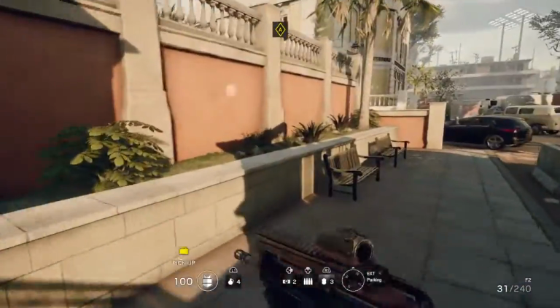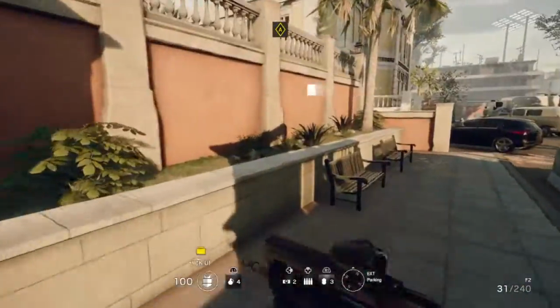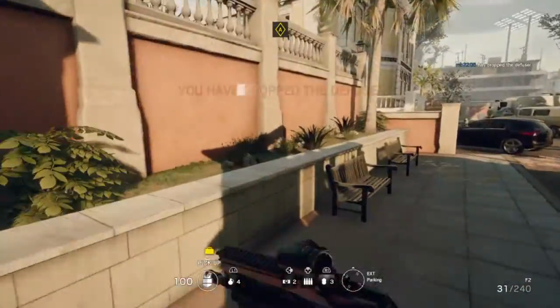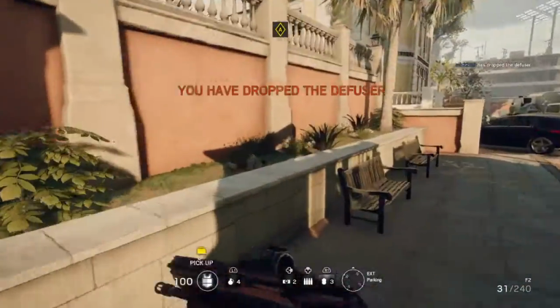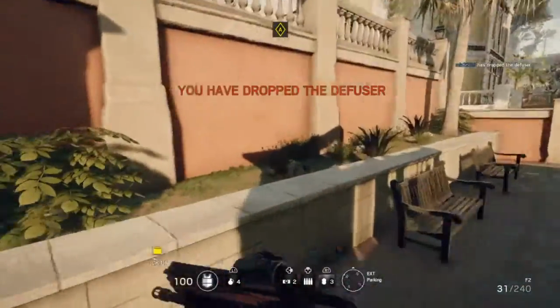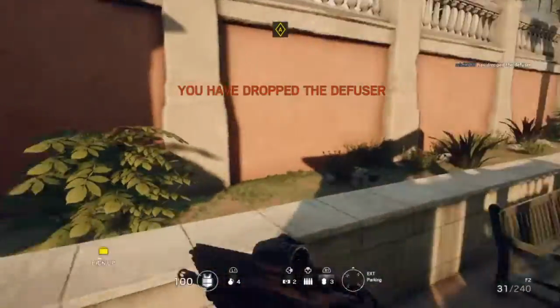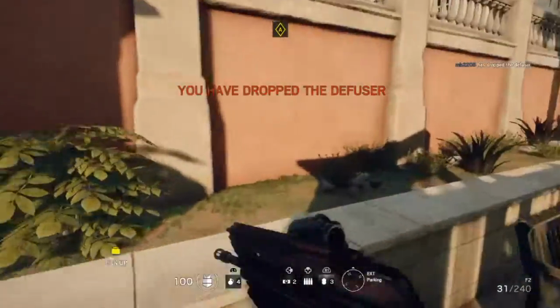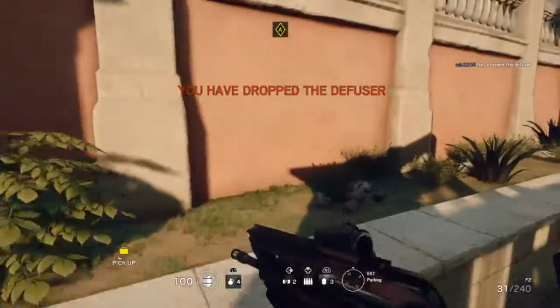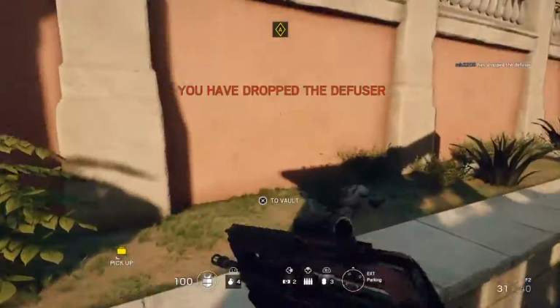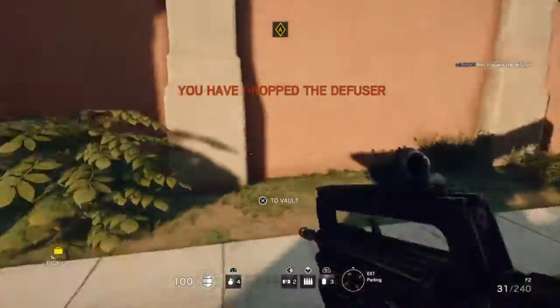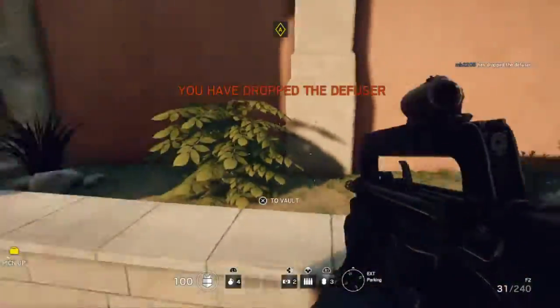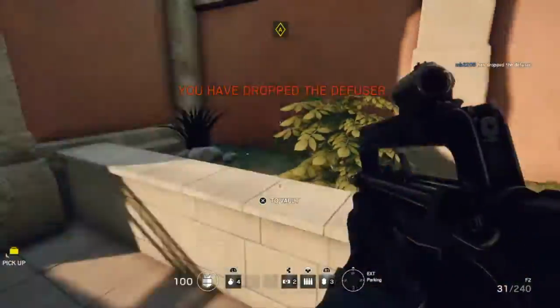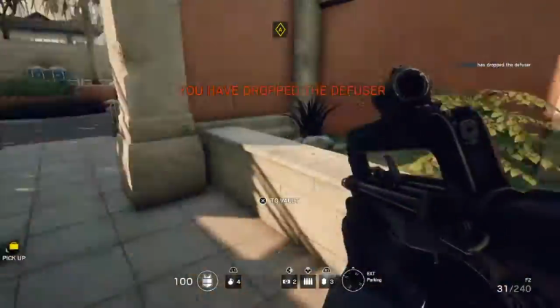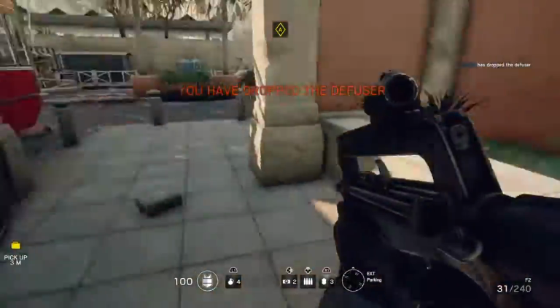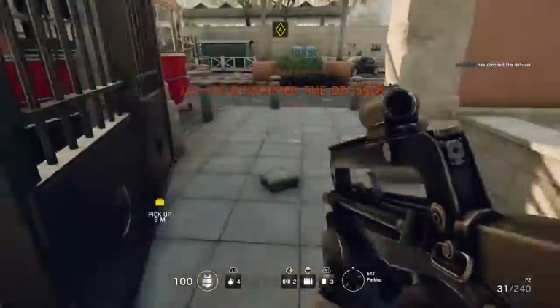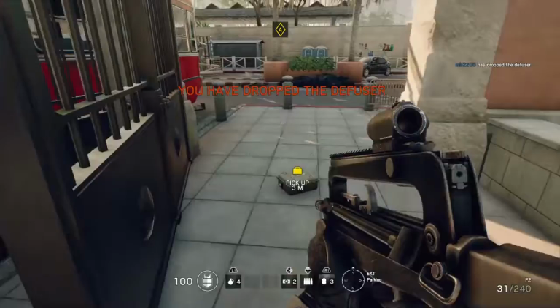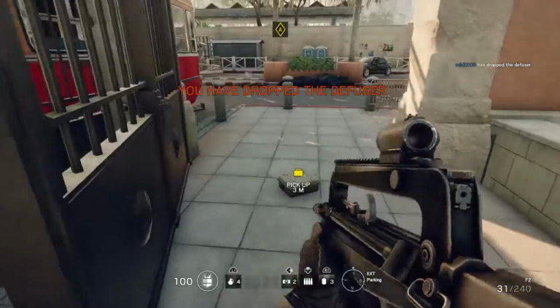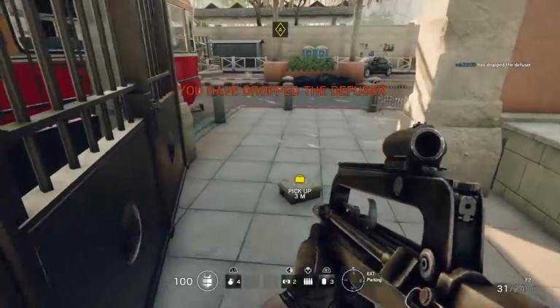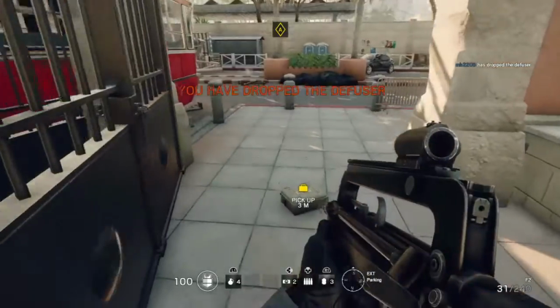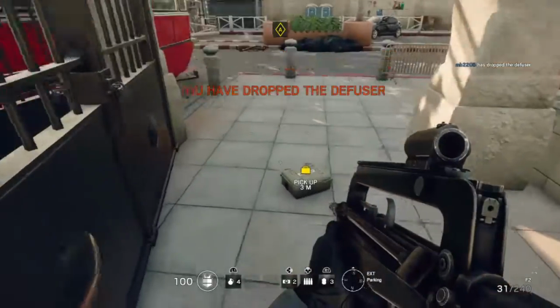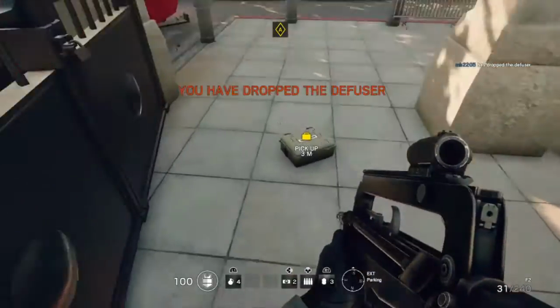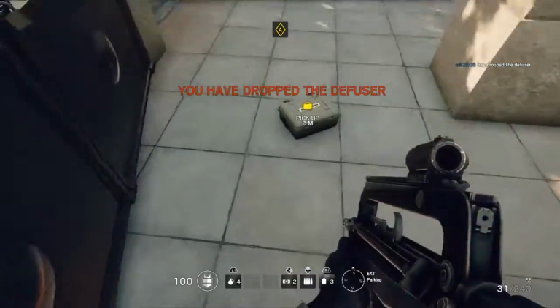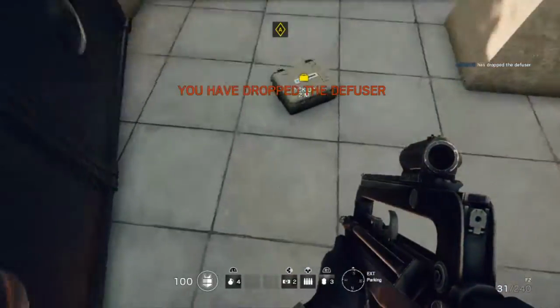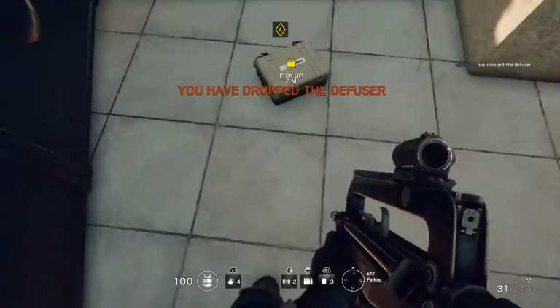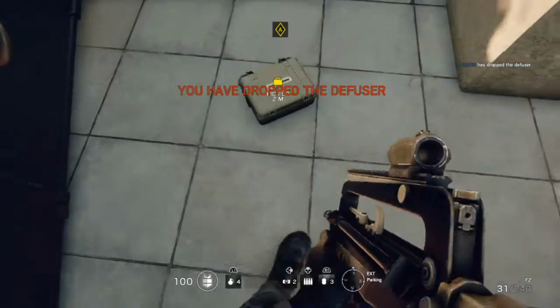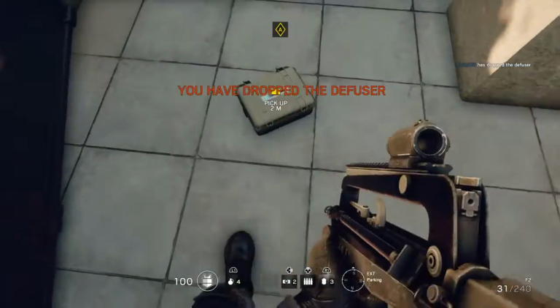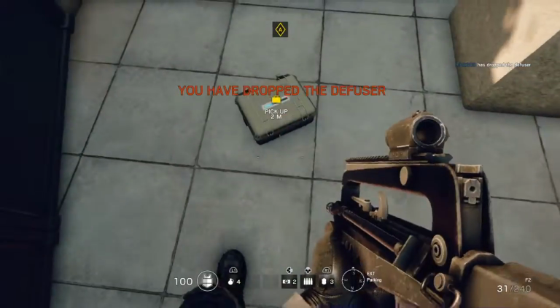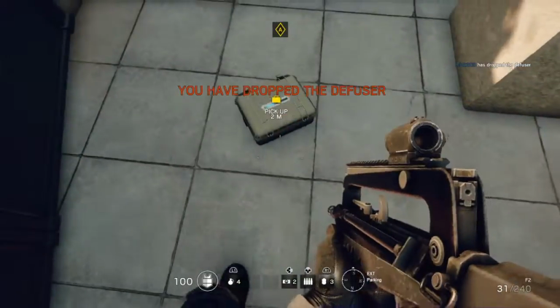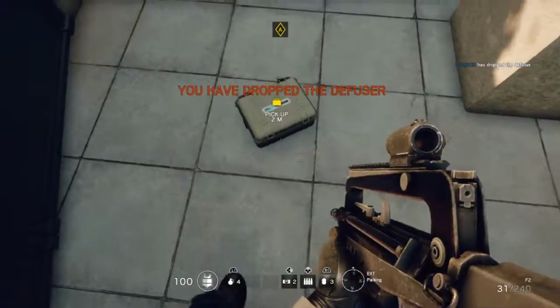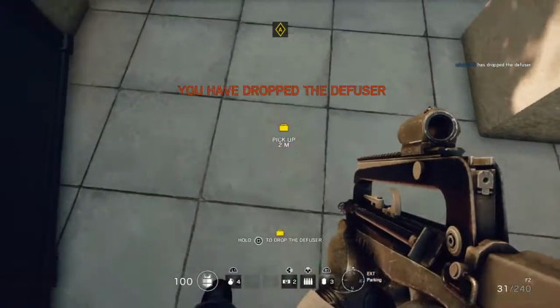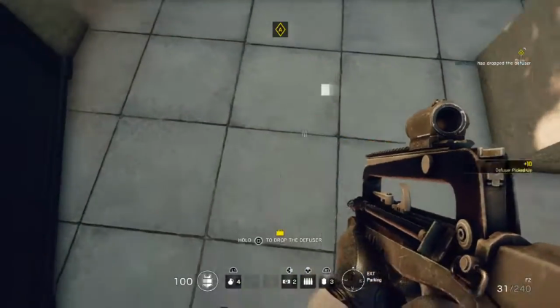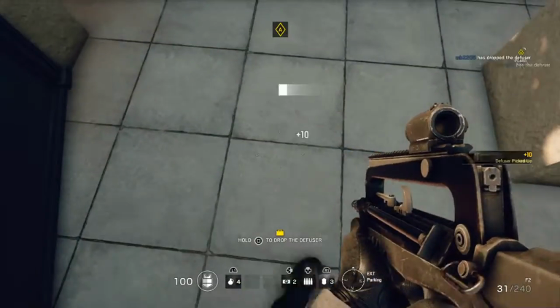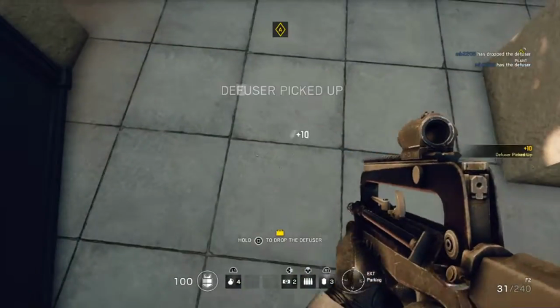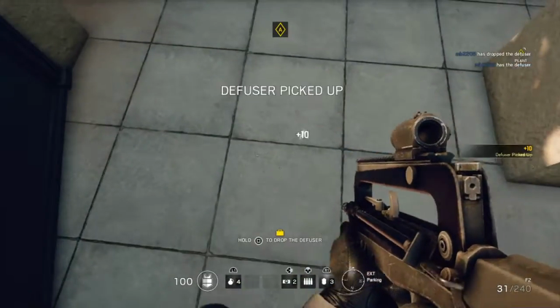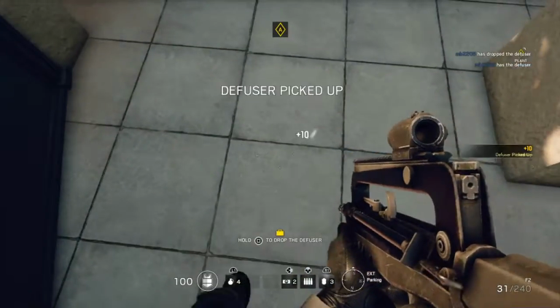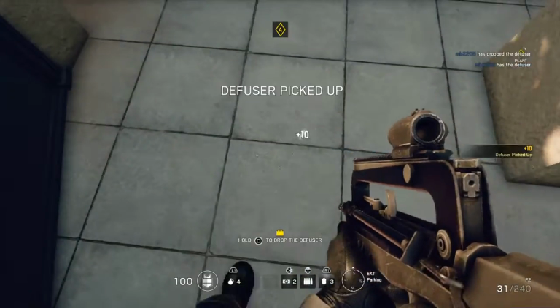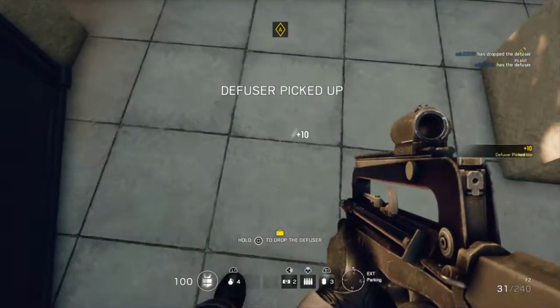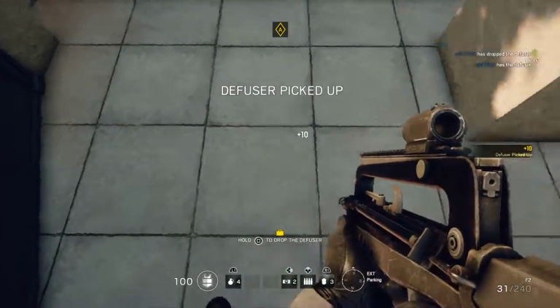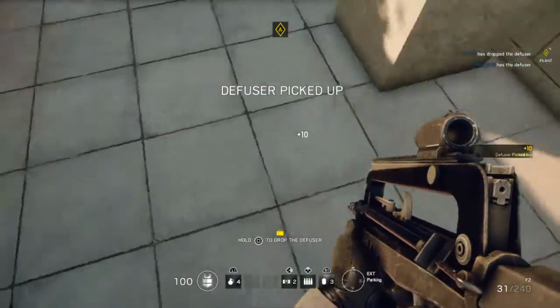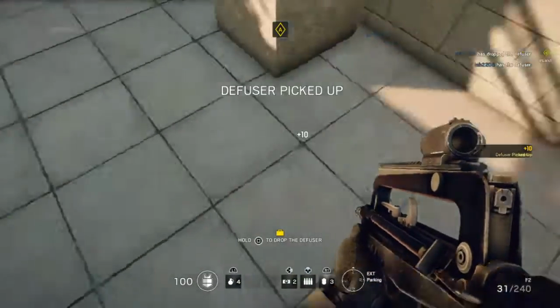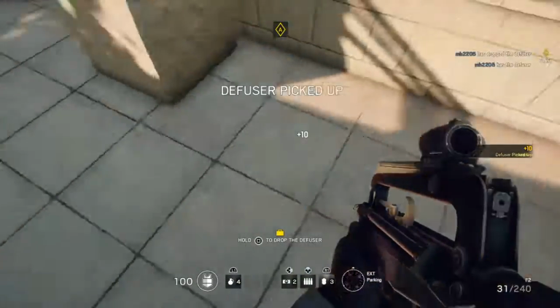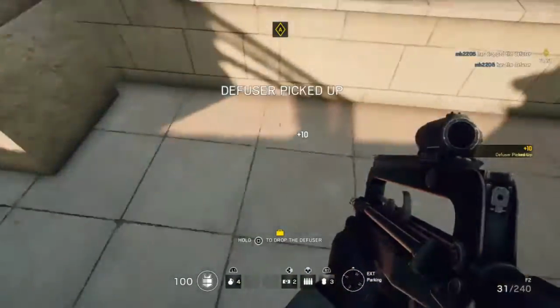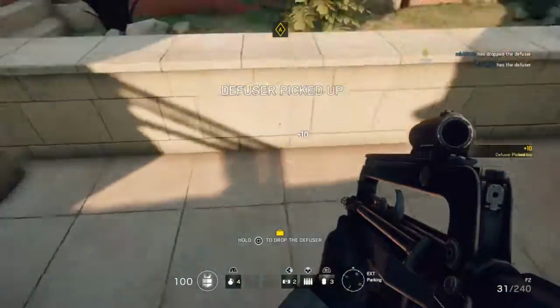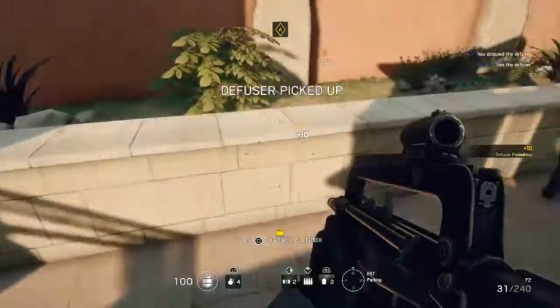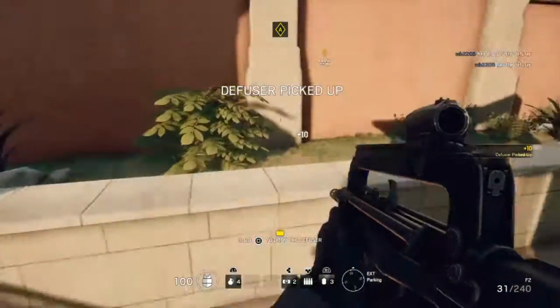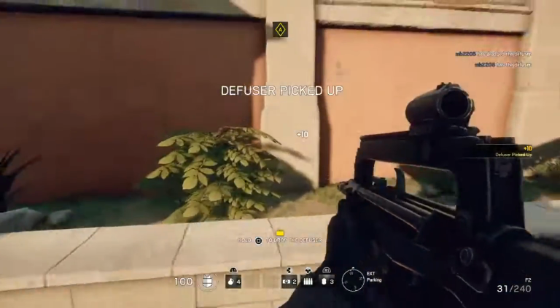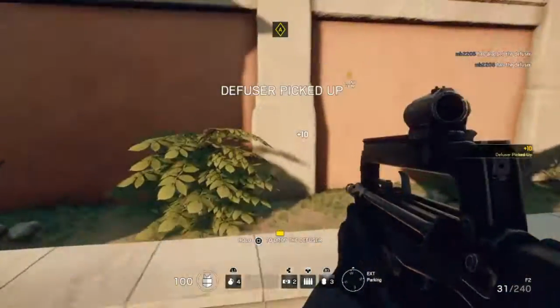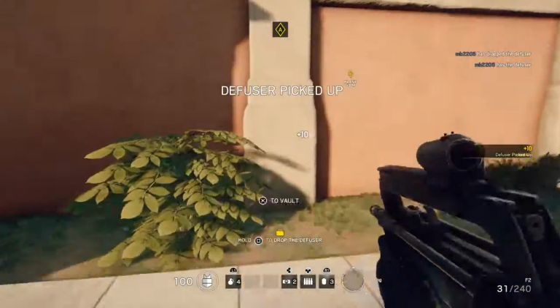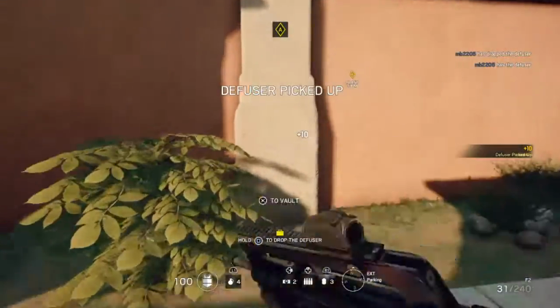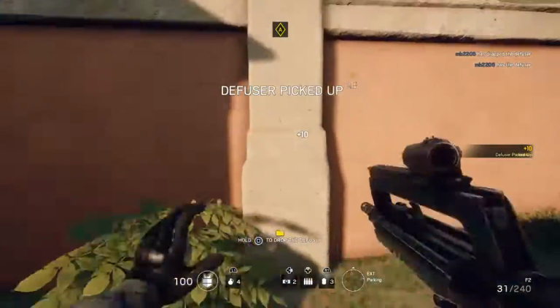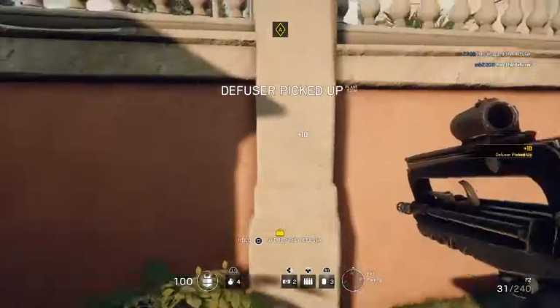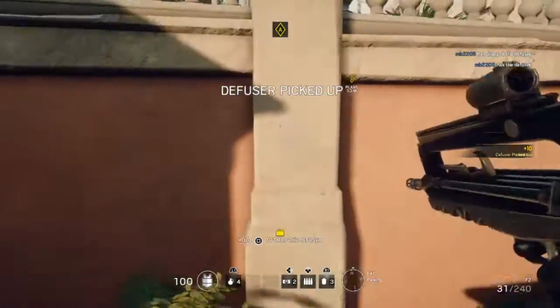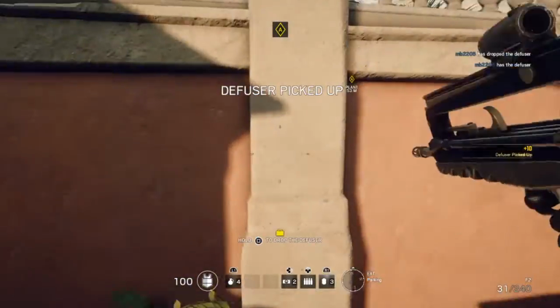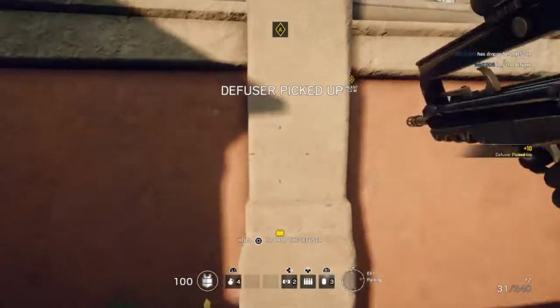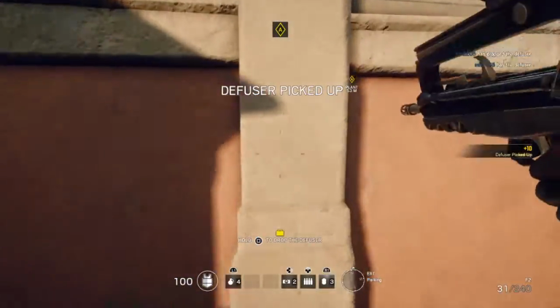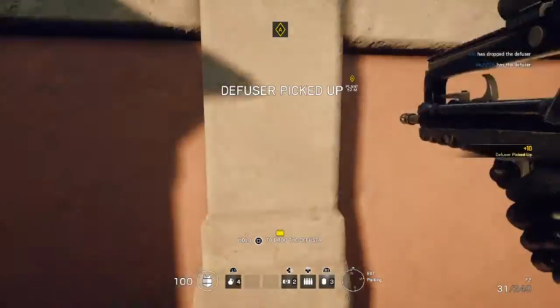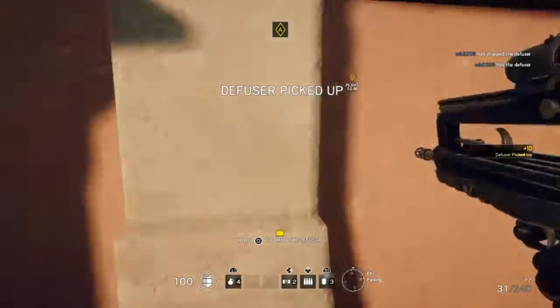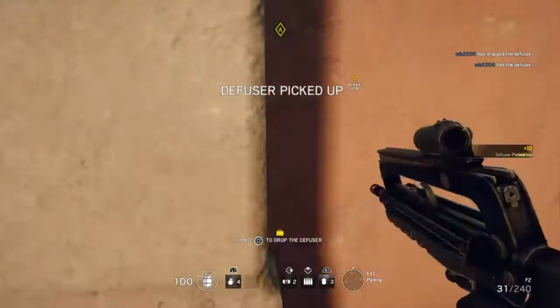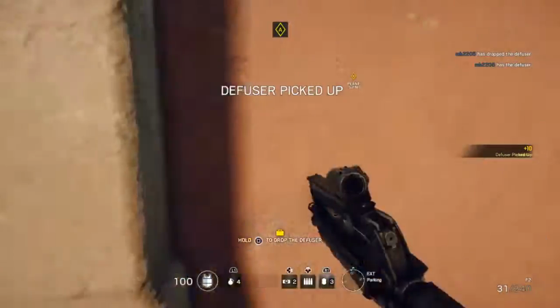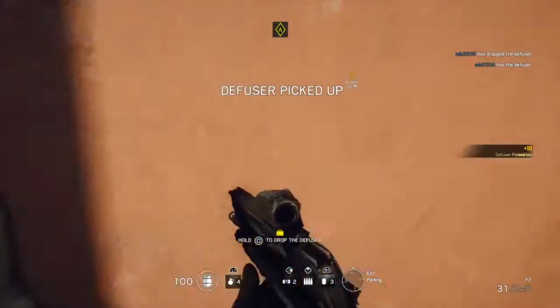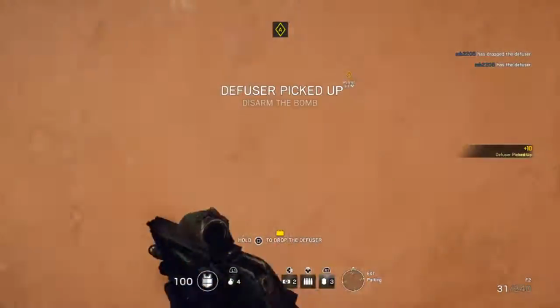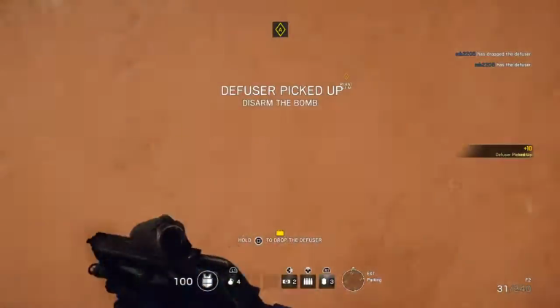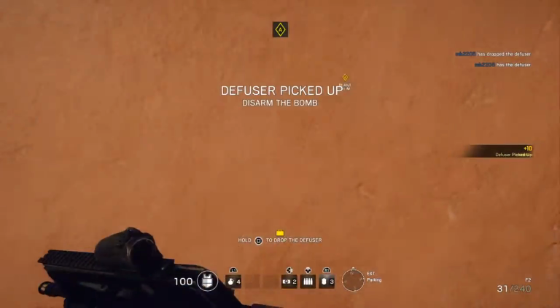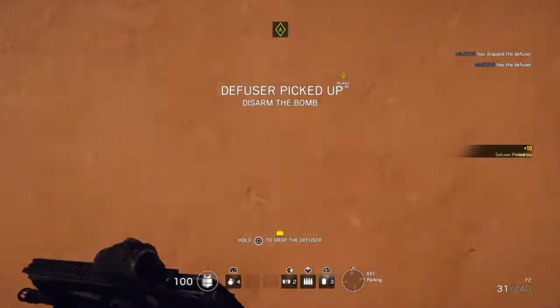We drop the diffuser. Go back and retrieve the device. Diffuser acquired. Move to bomb location and defuse the device.